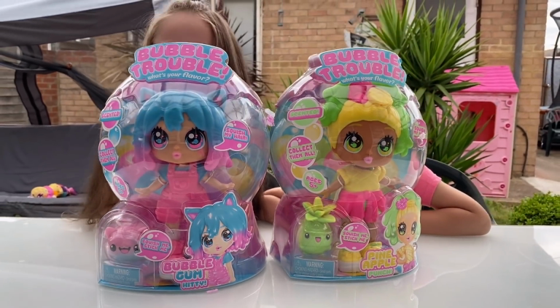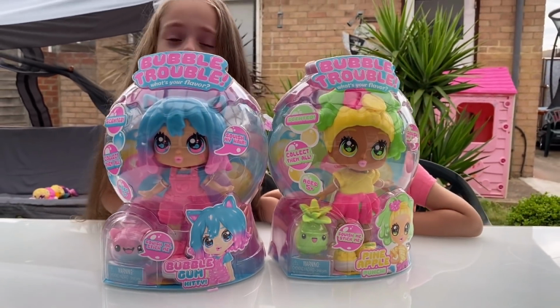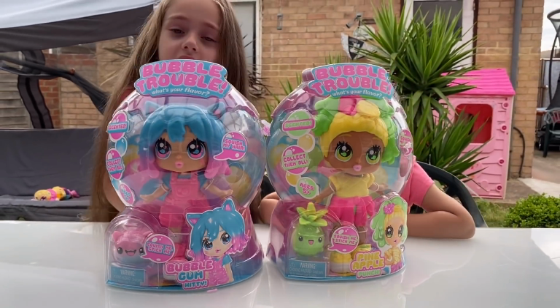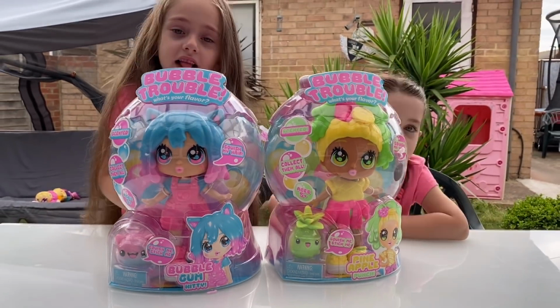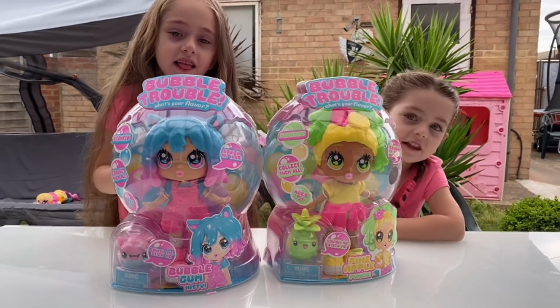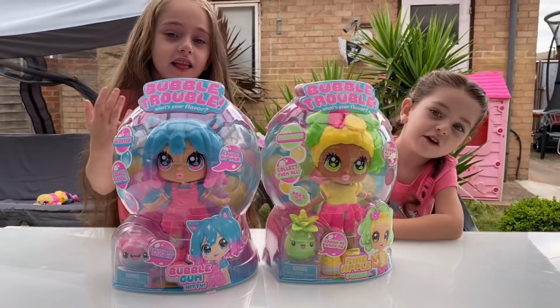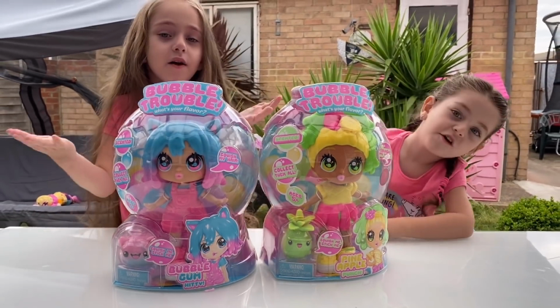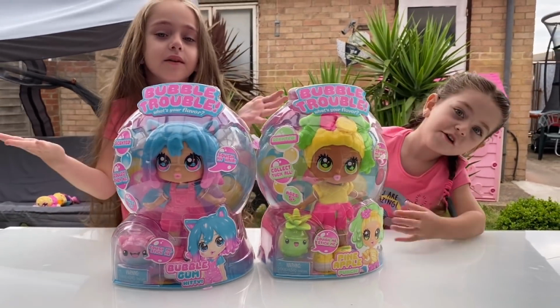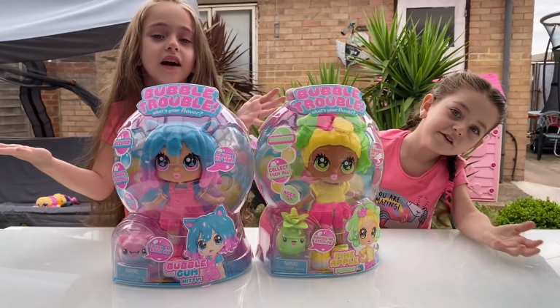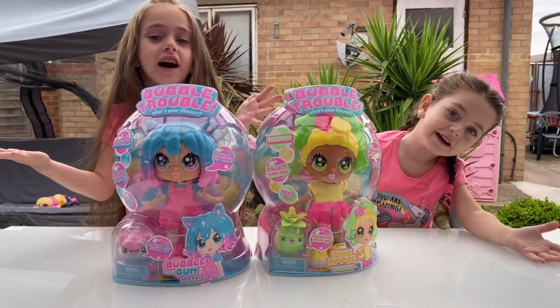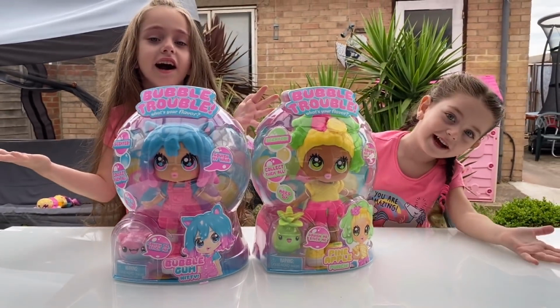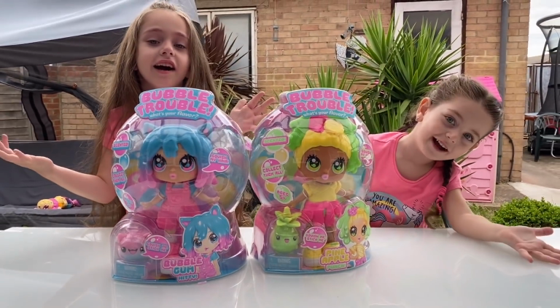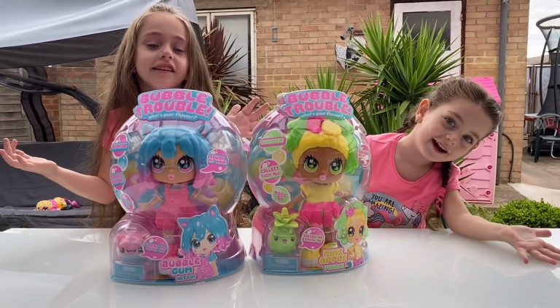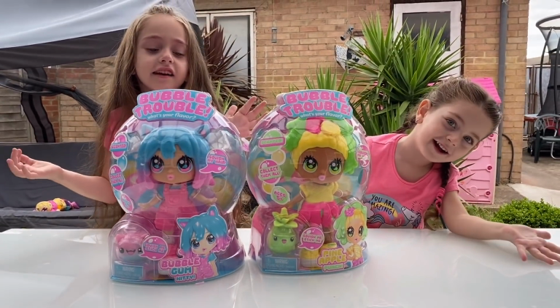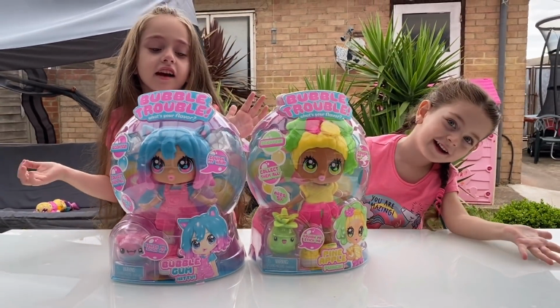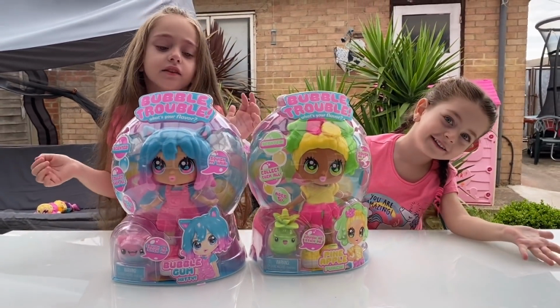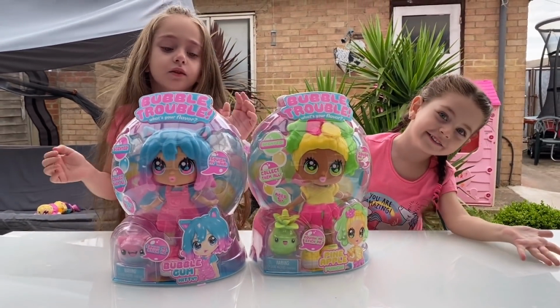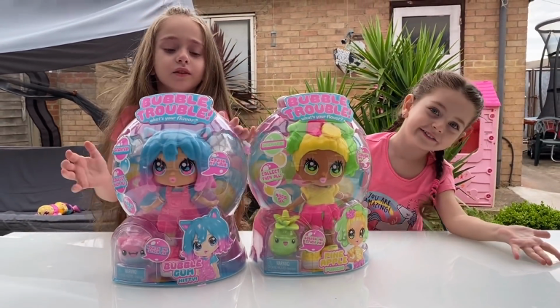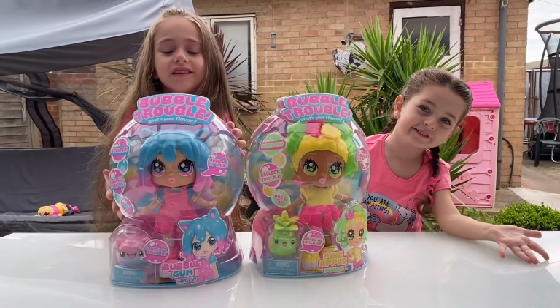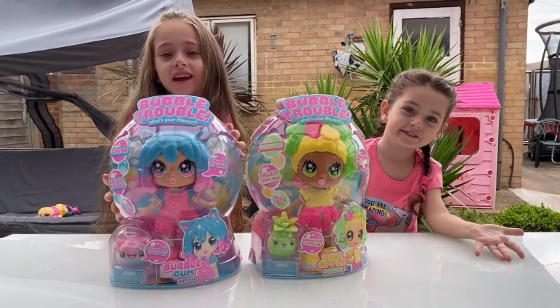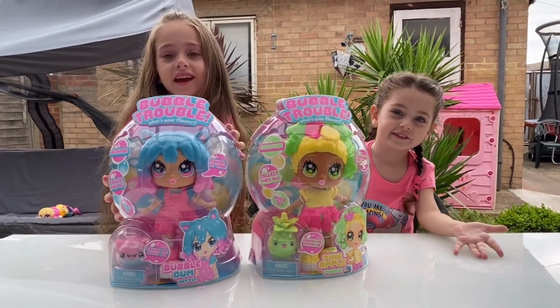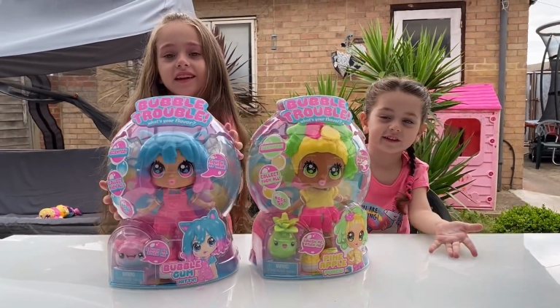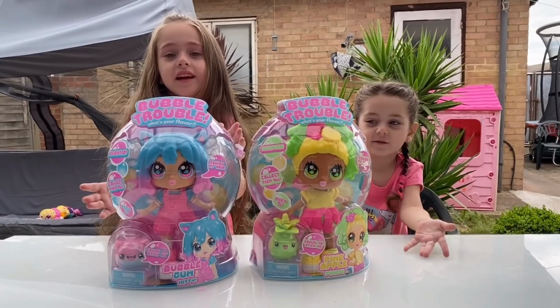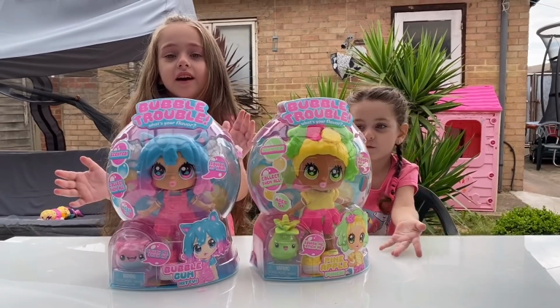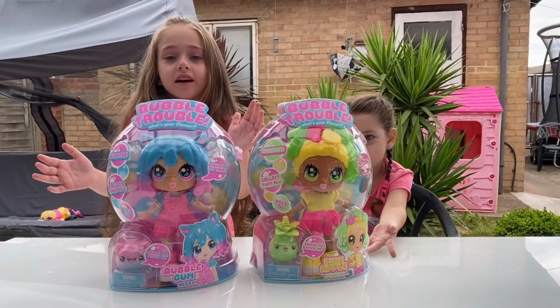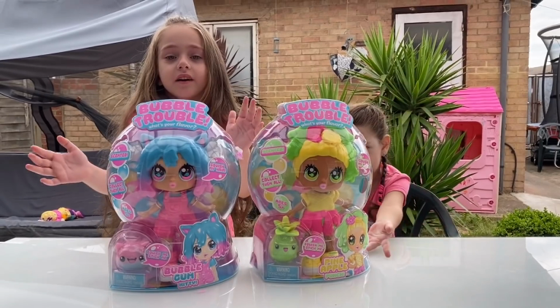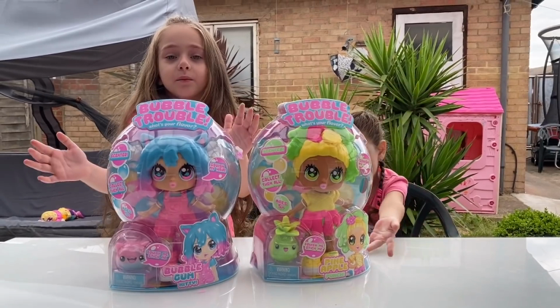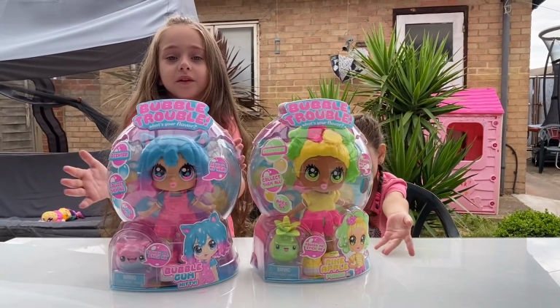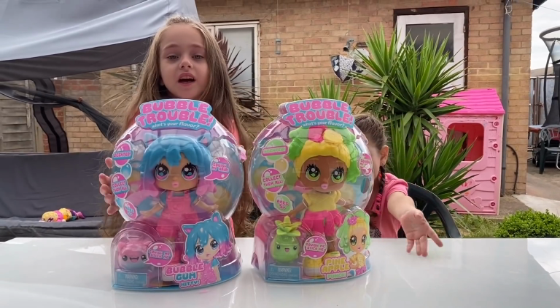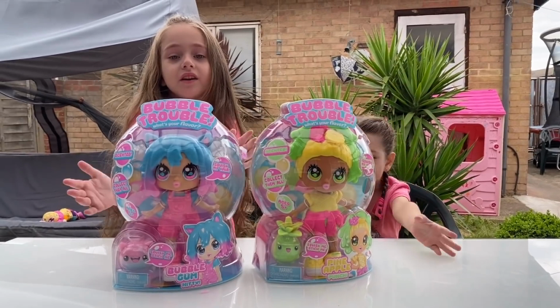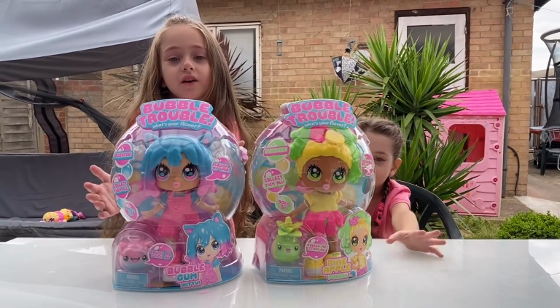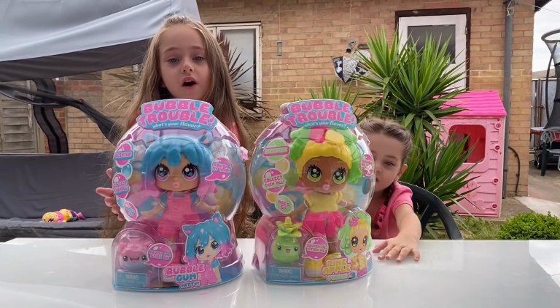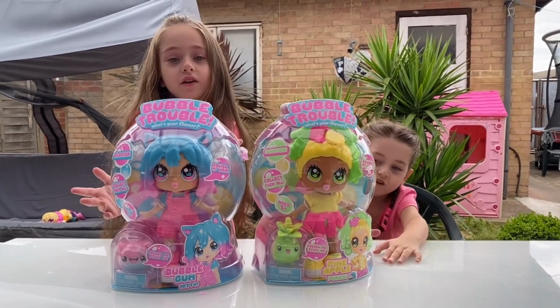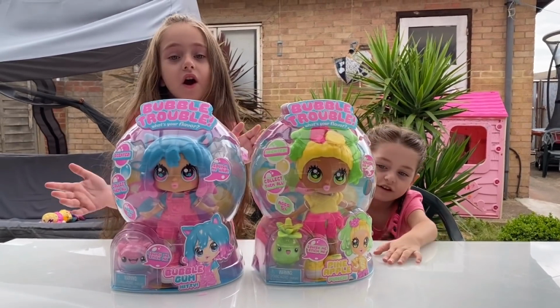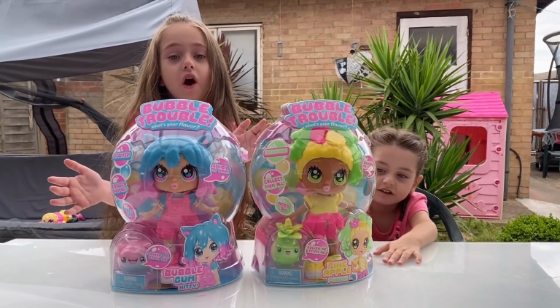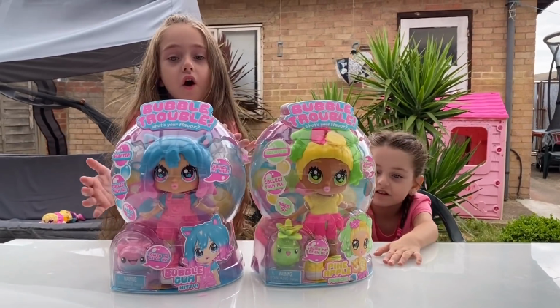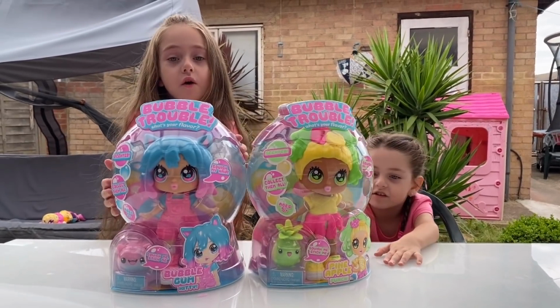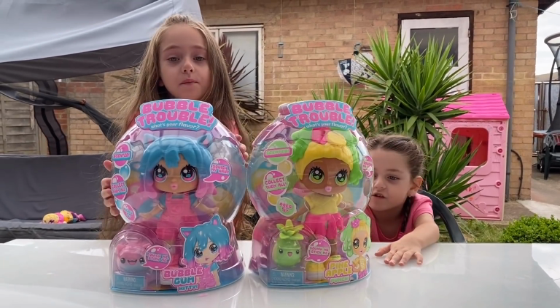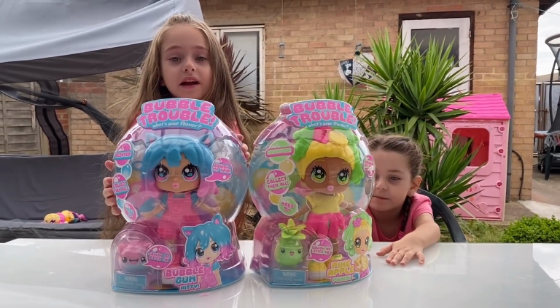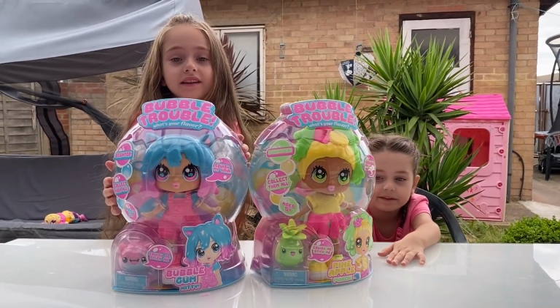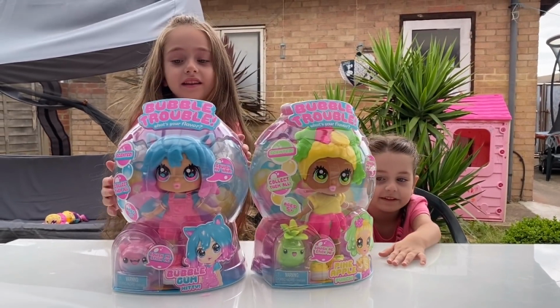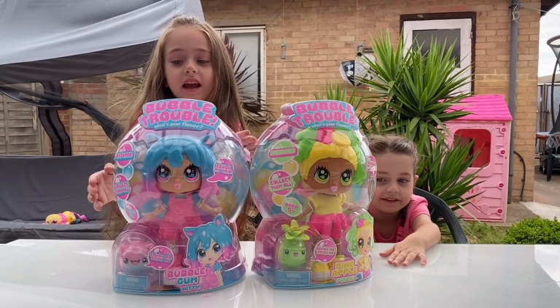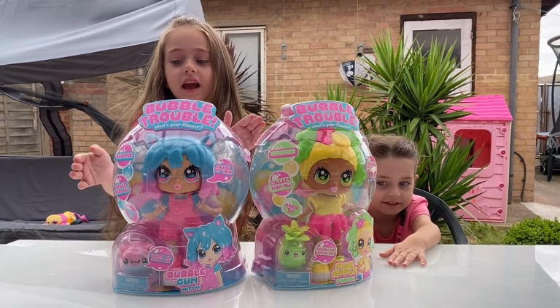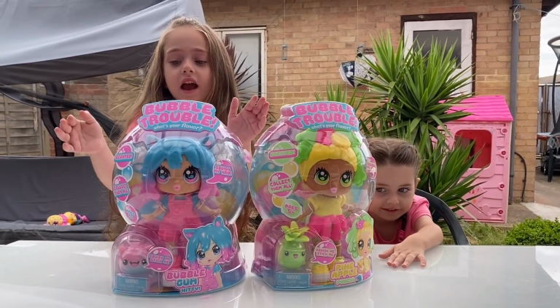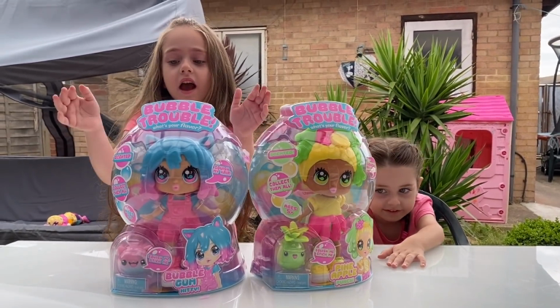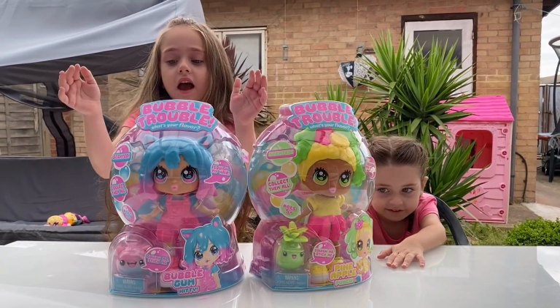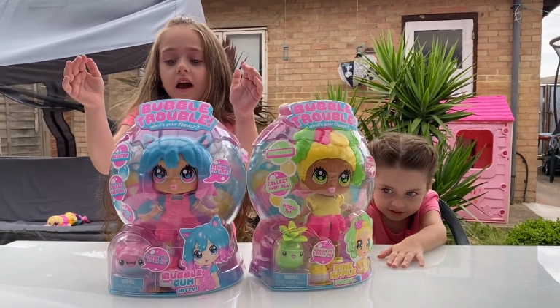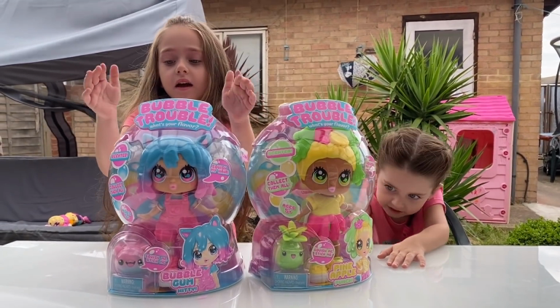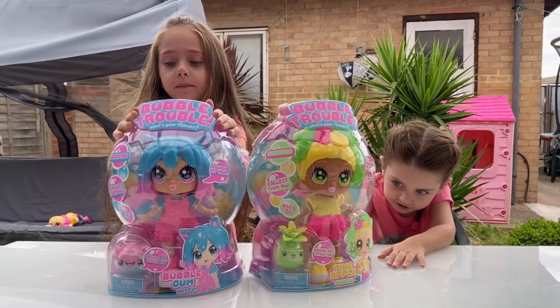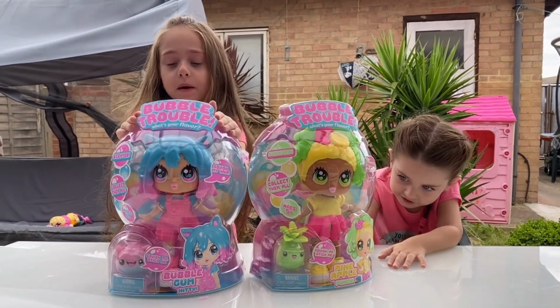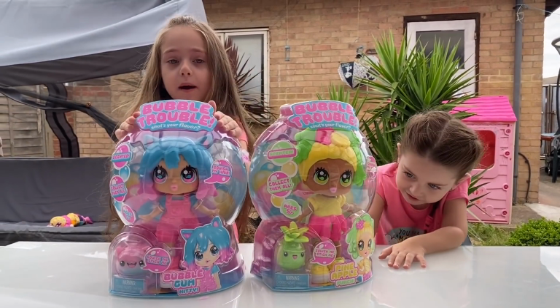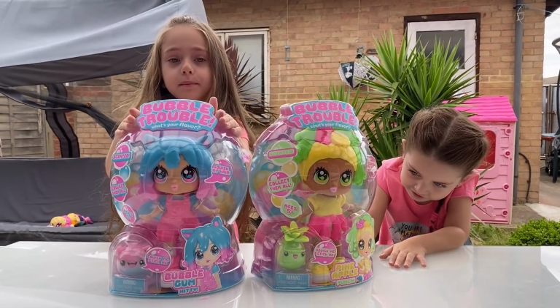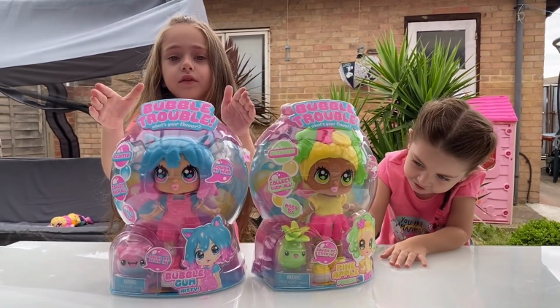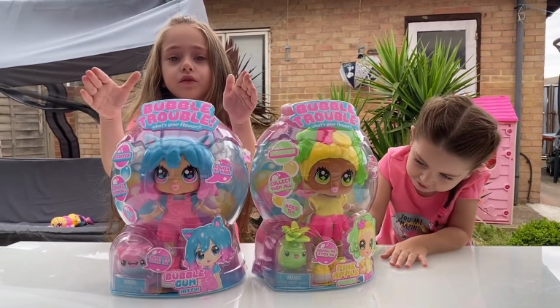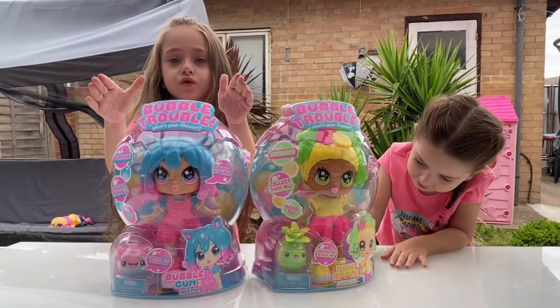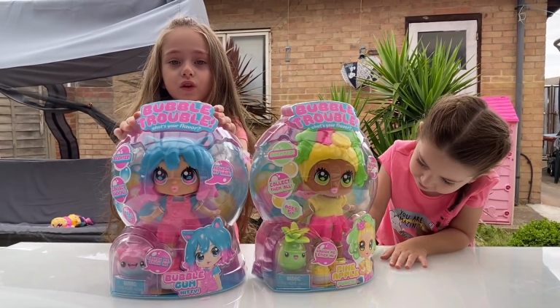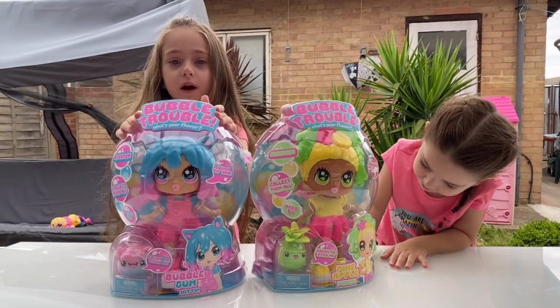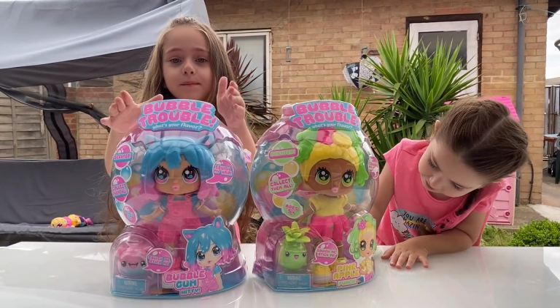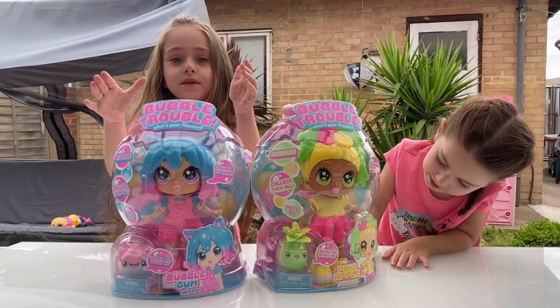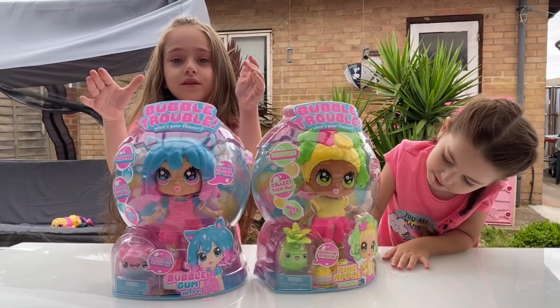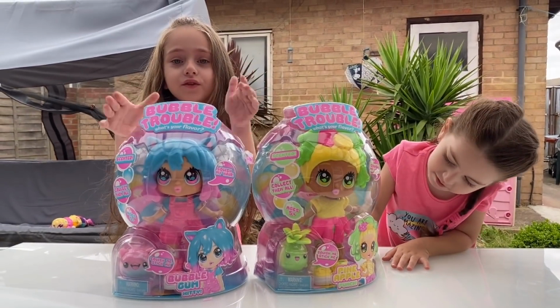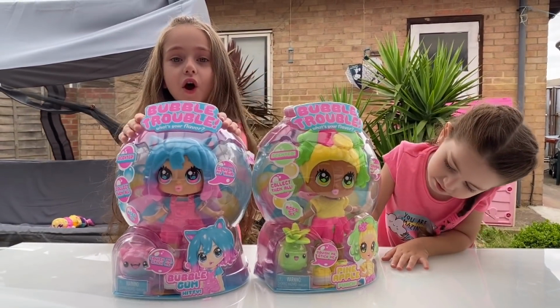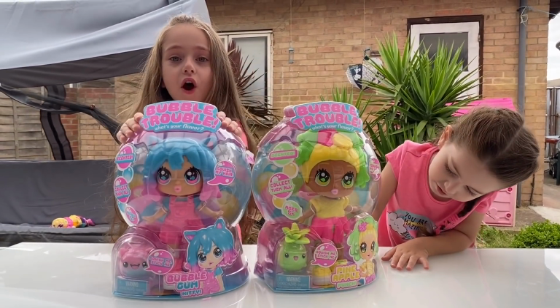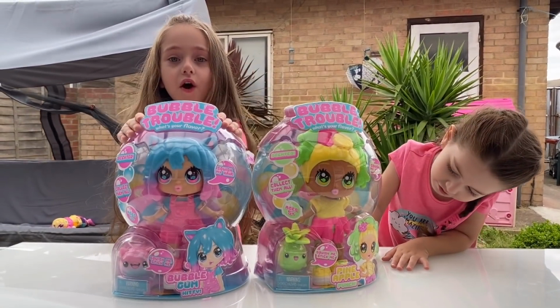Hello guys, today we are going to open the Bubble Trouble Go.